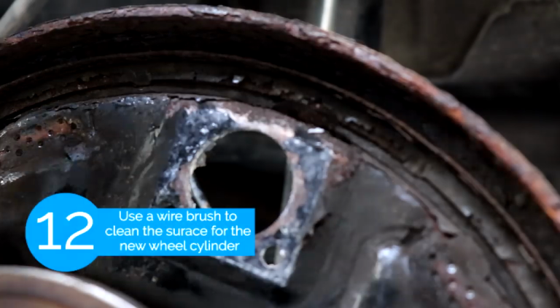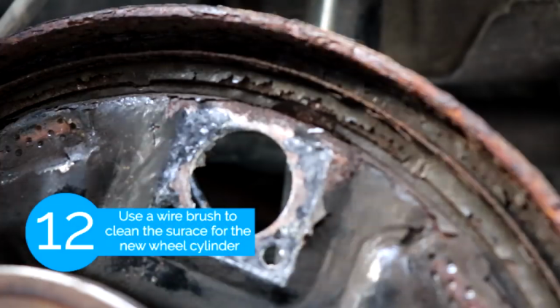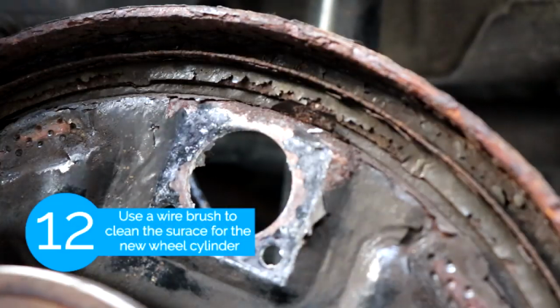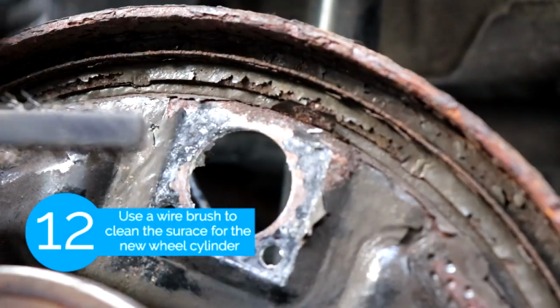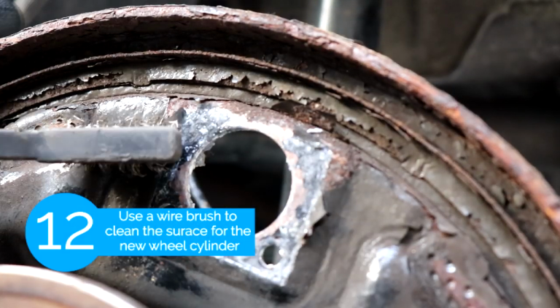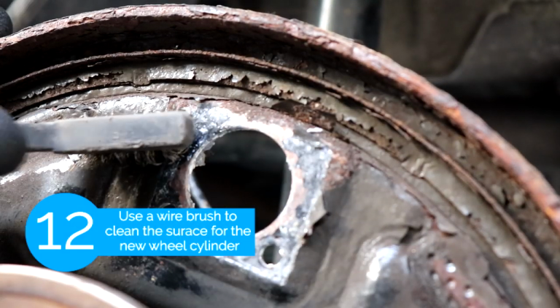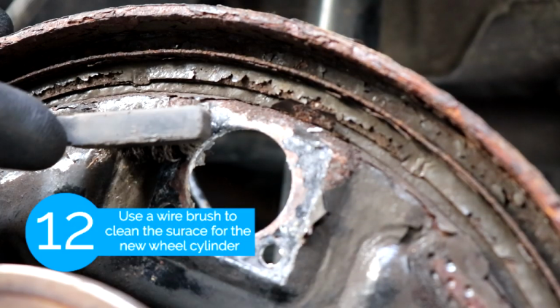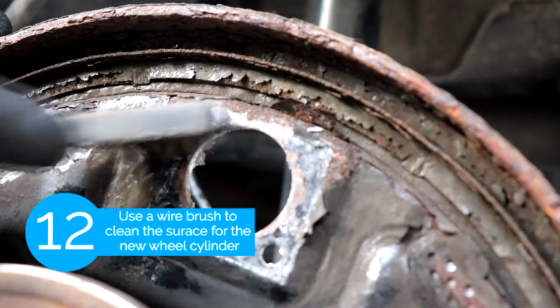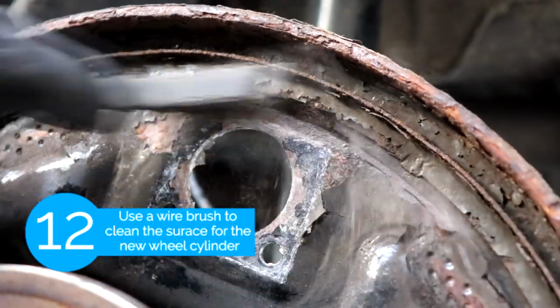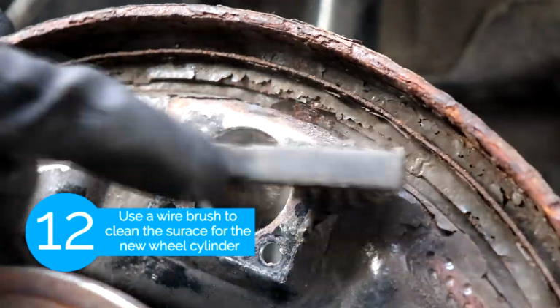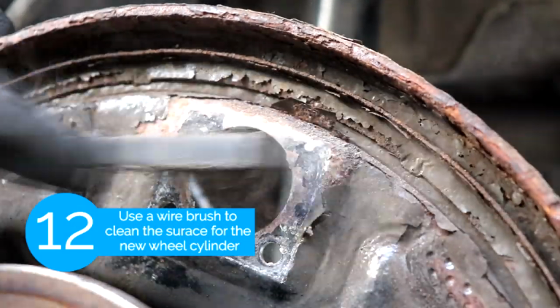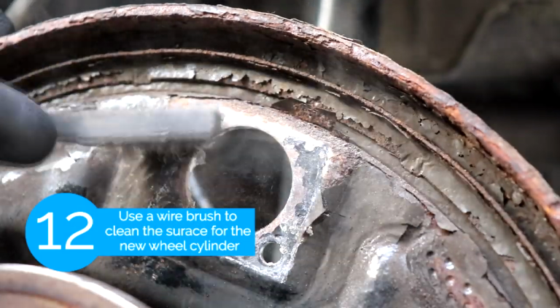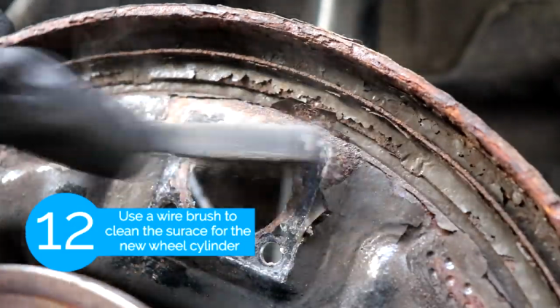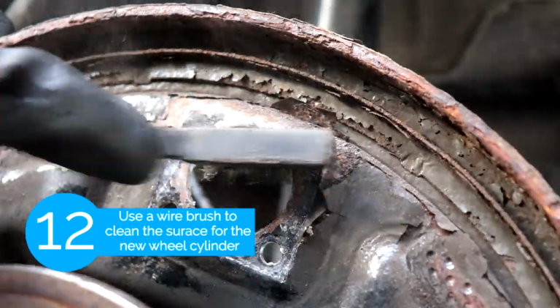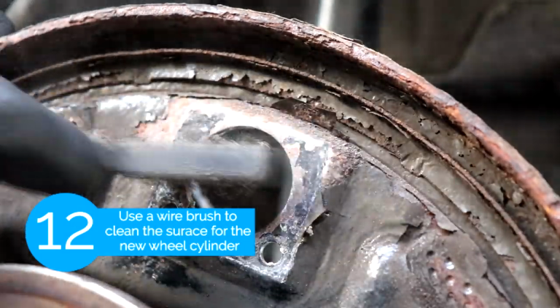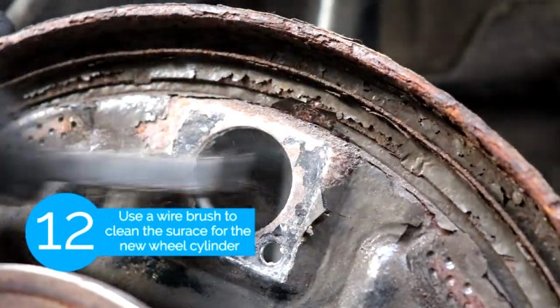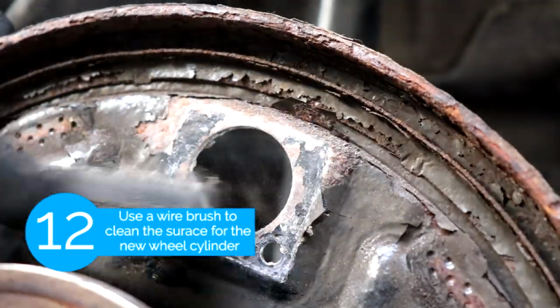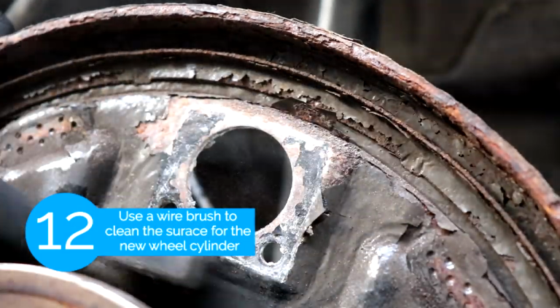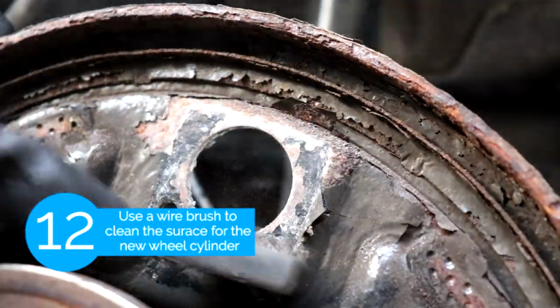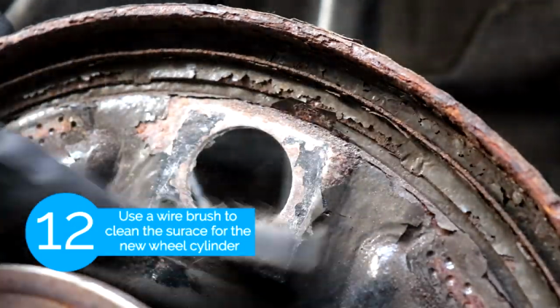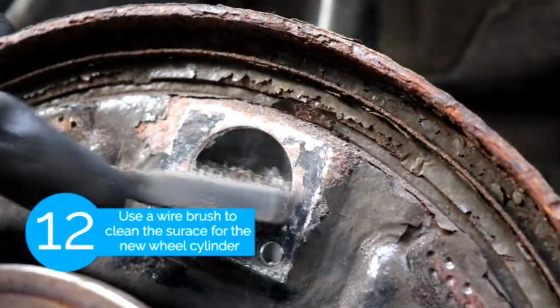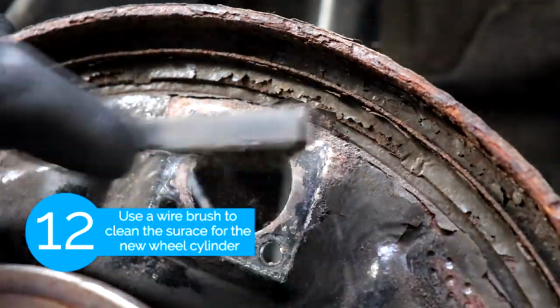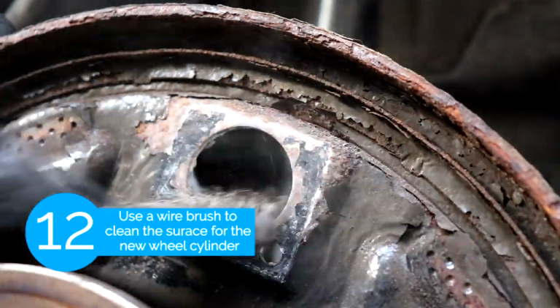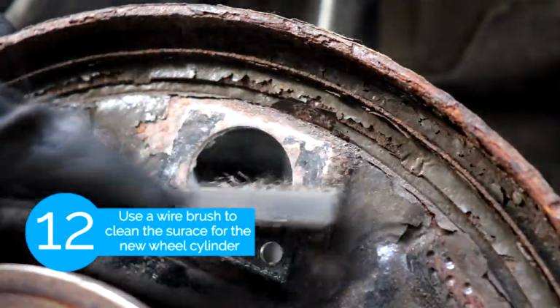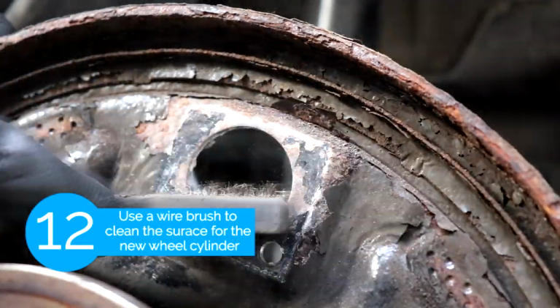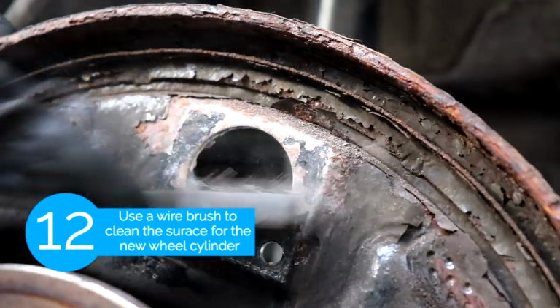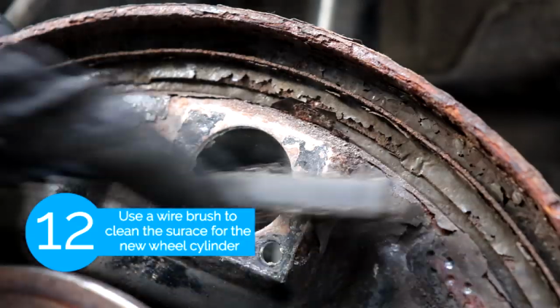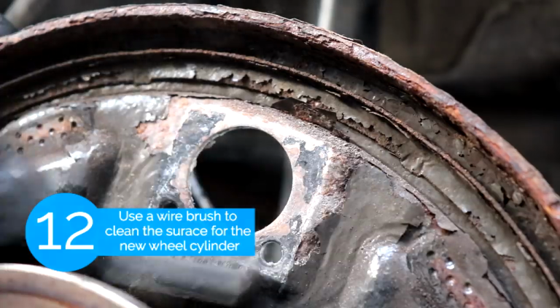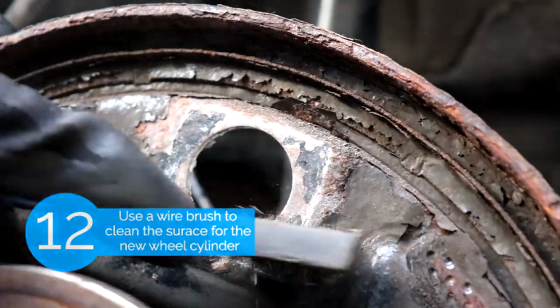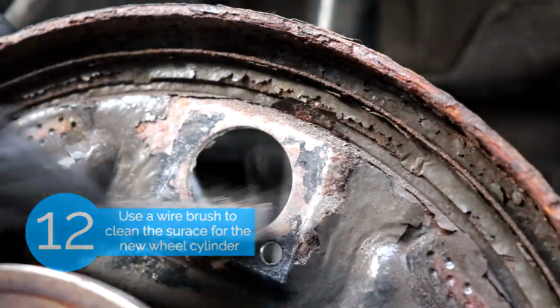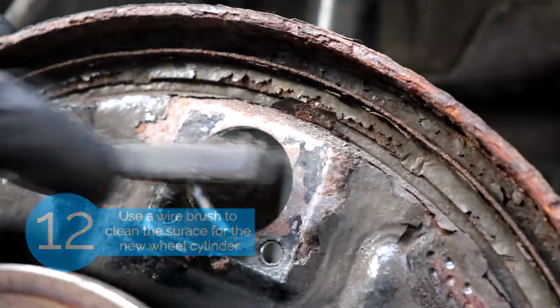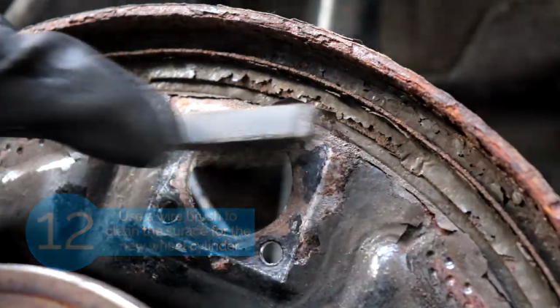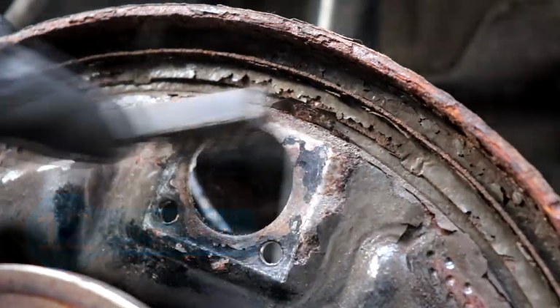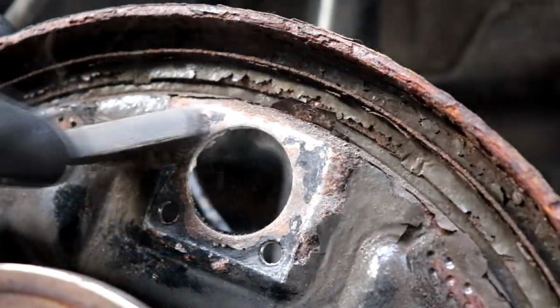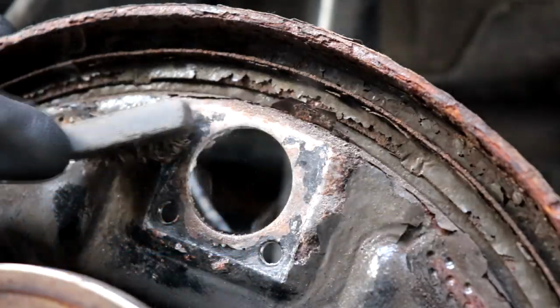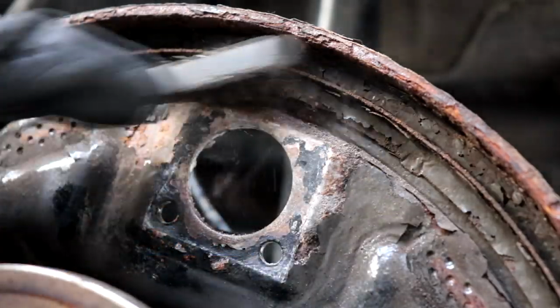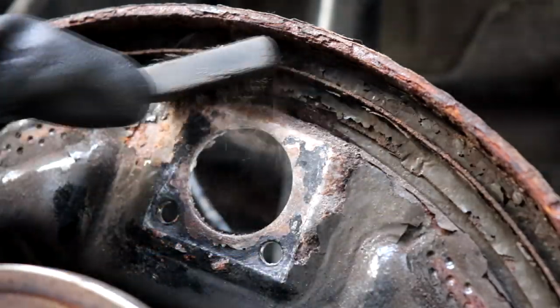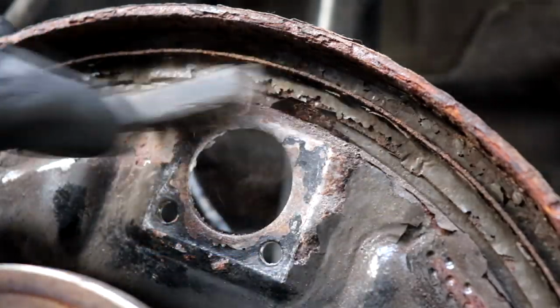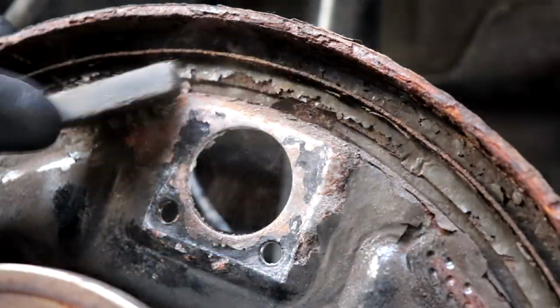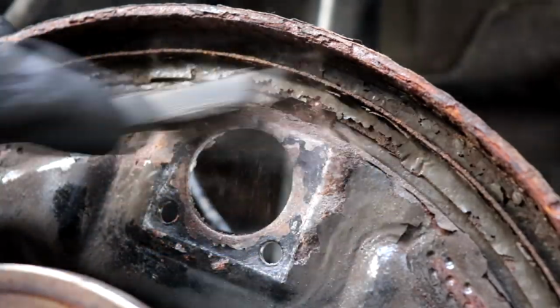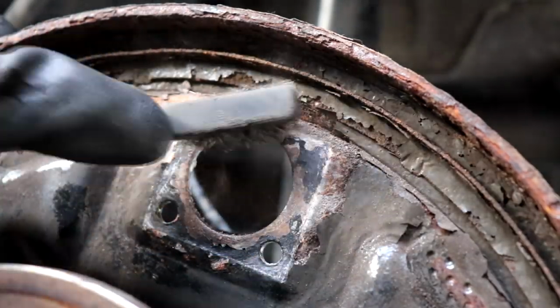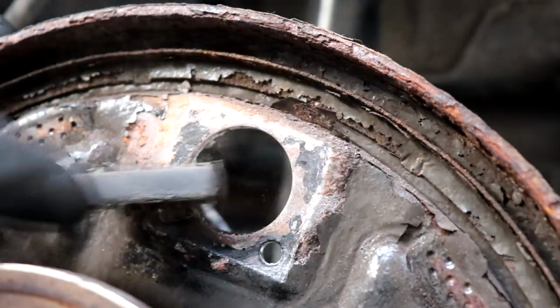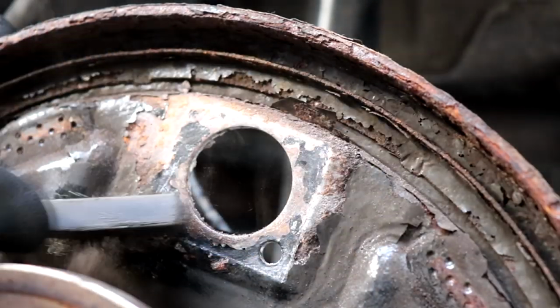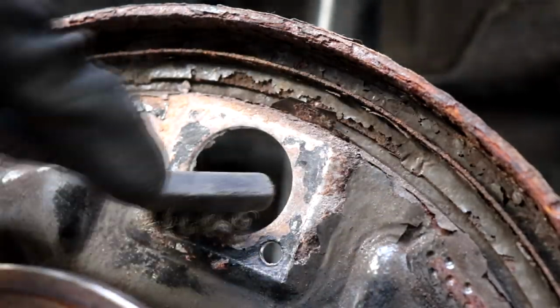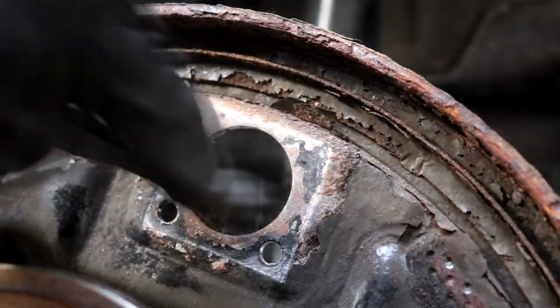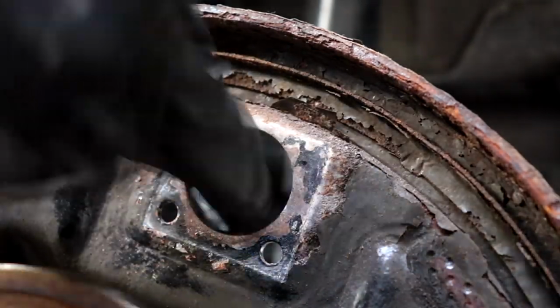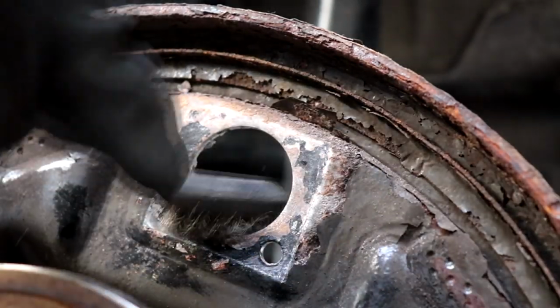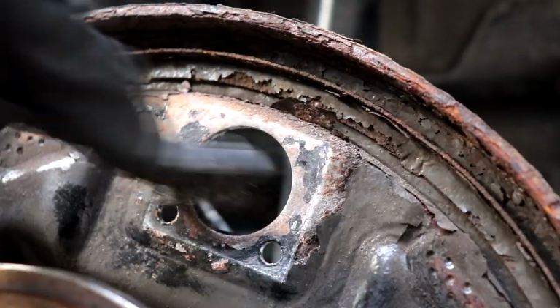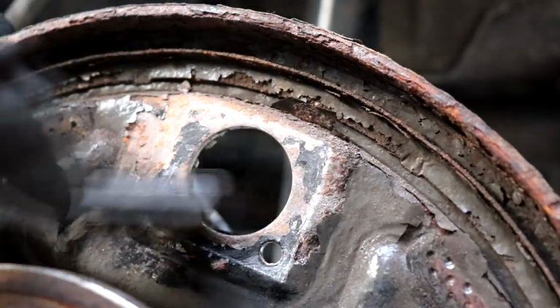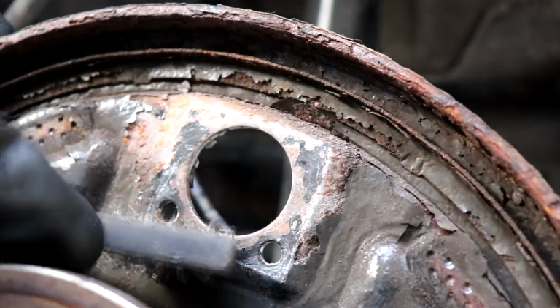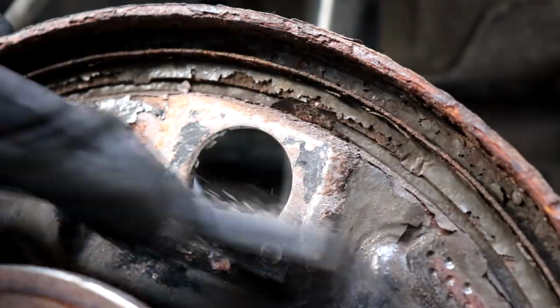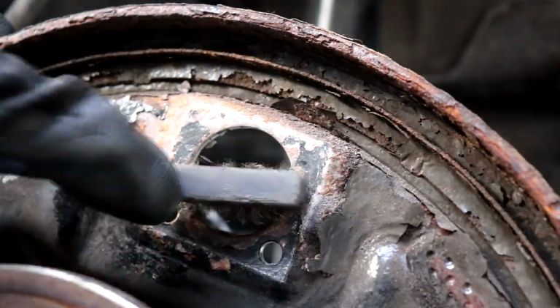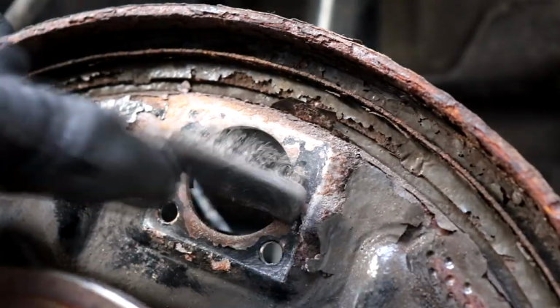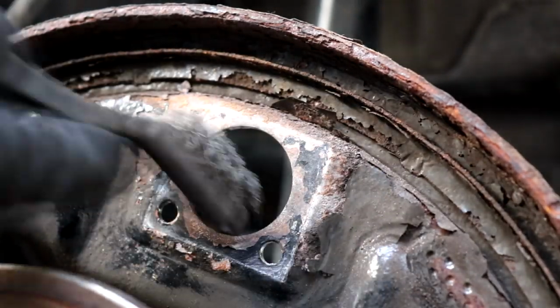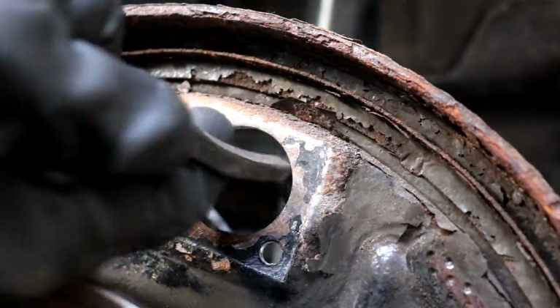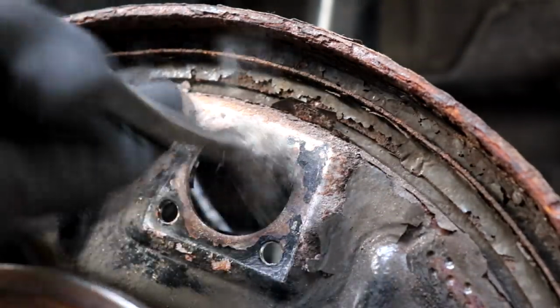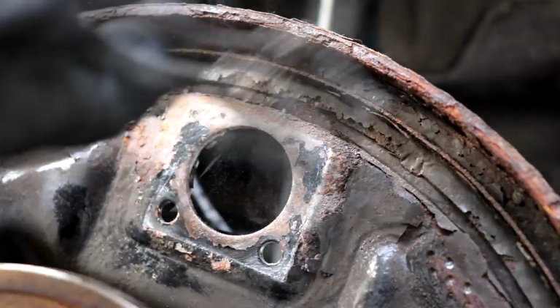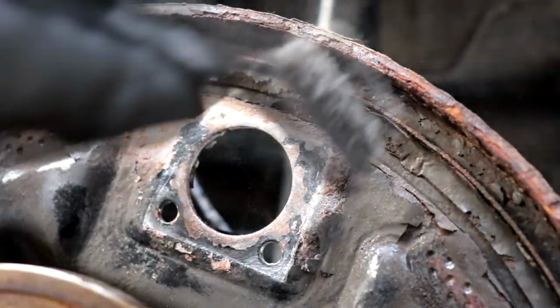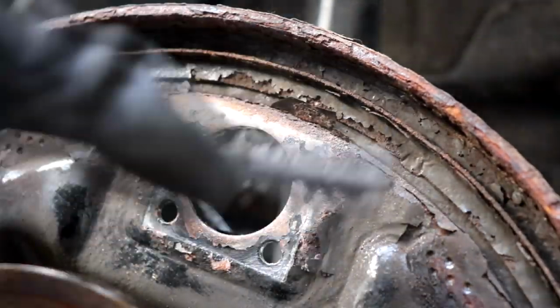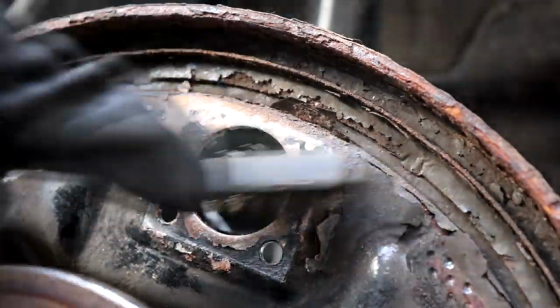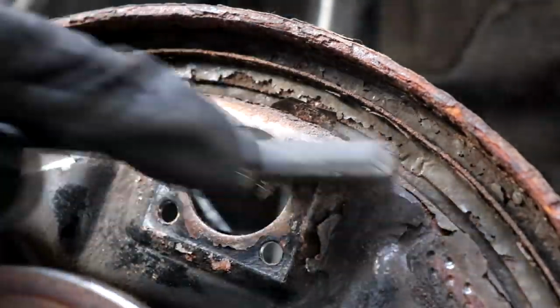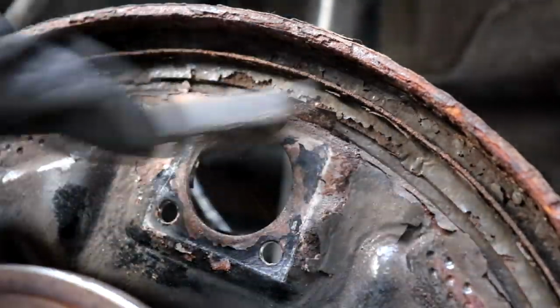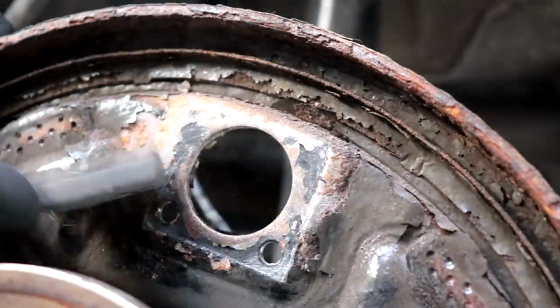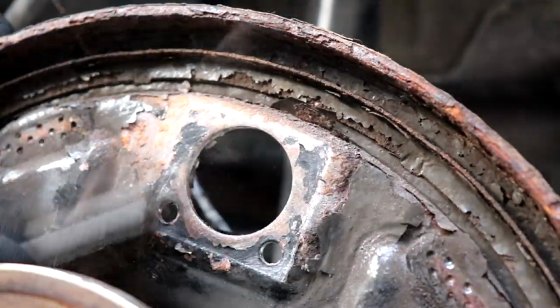After that we're just gonna use a wire brush to clean the surface so we make sure the new wheel cylinder sits properly.